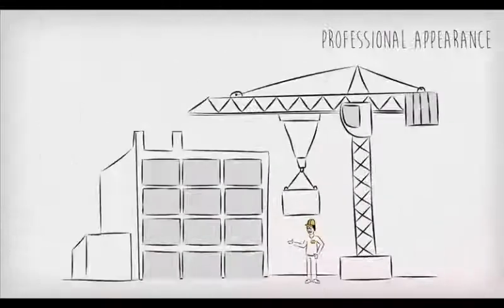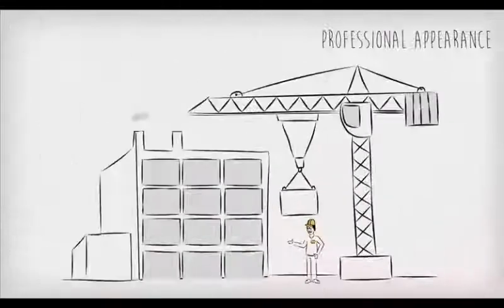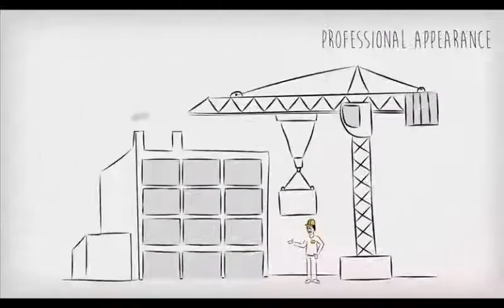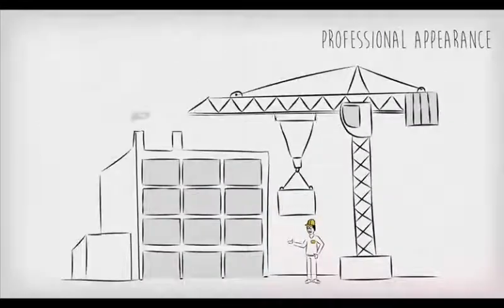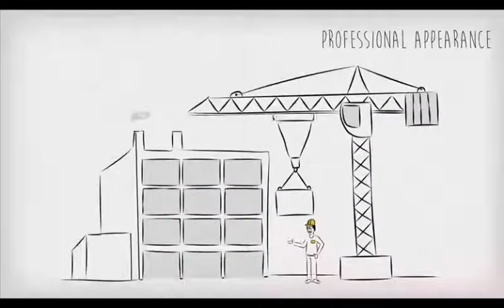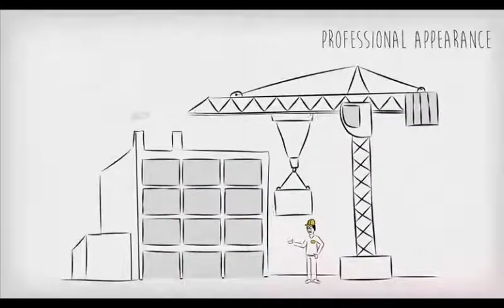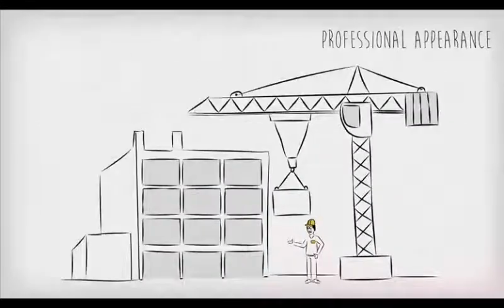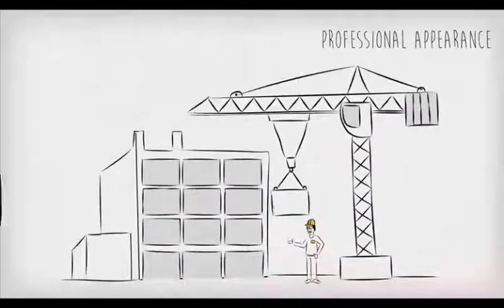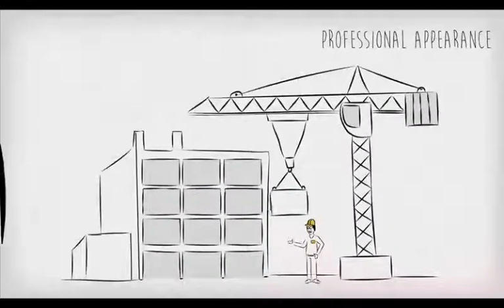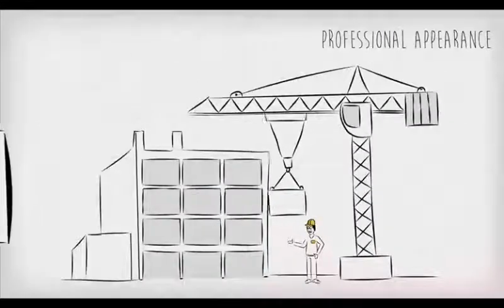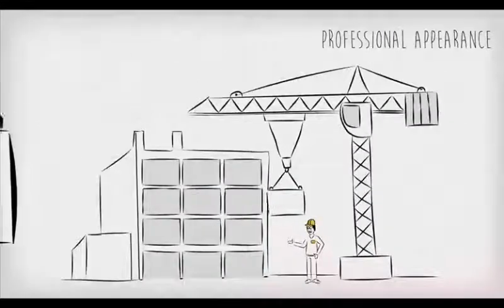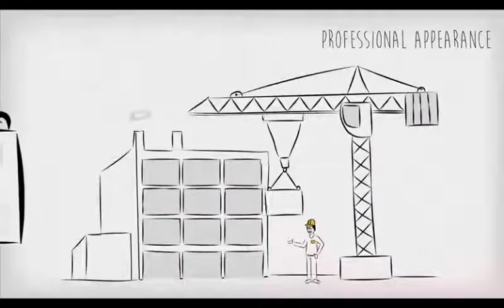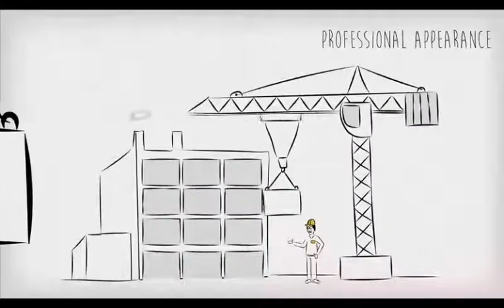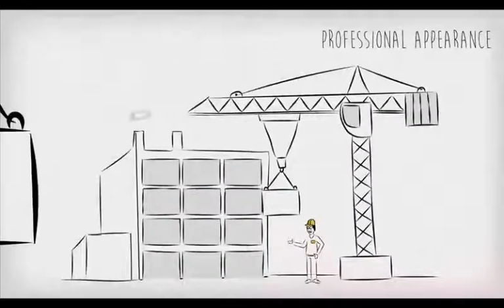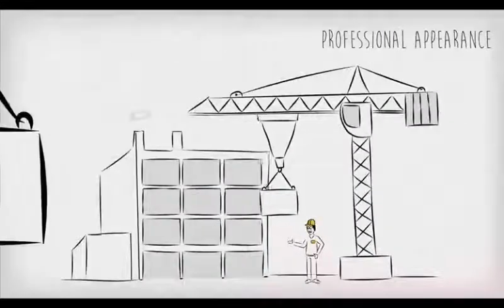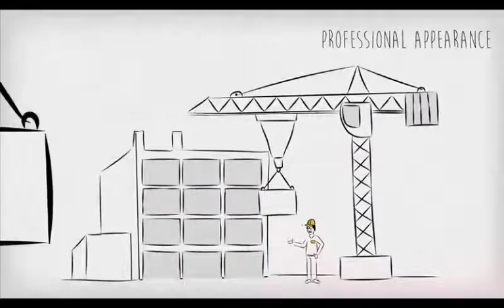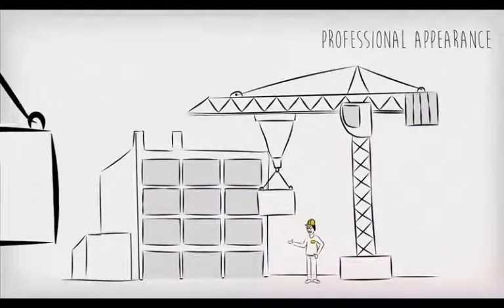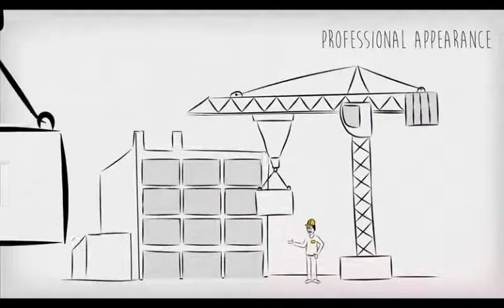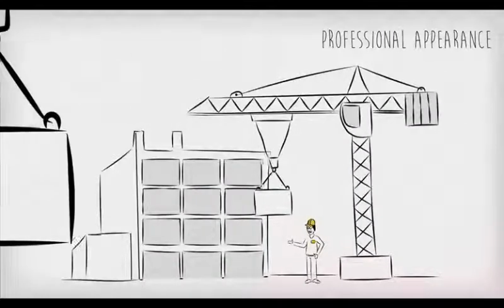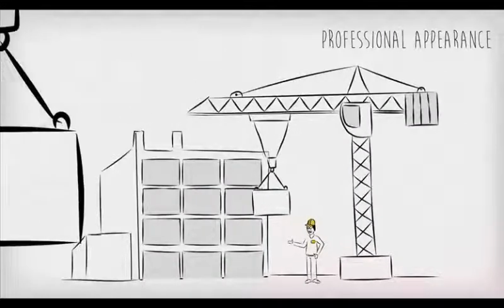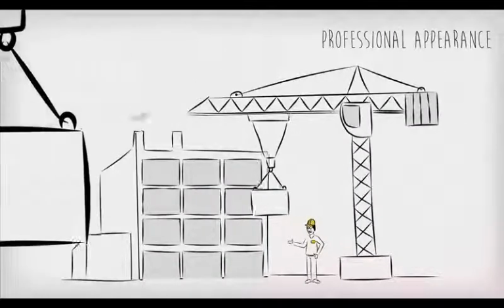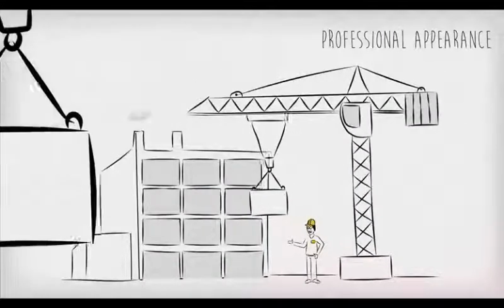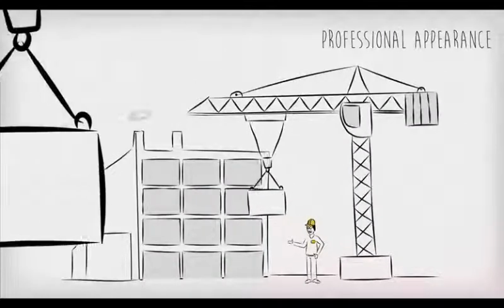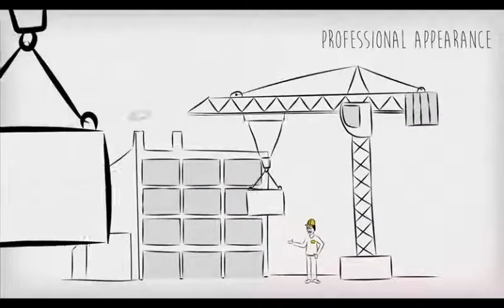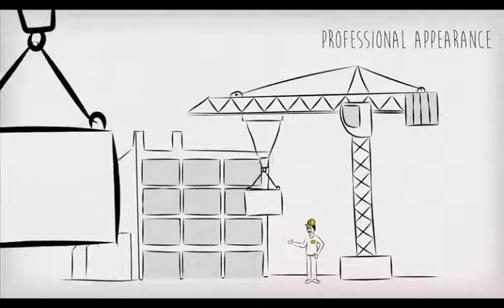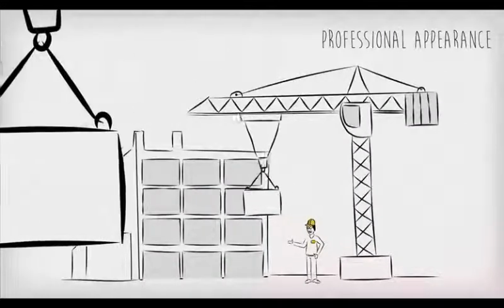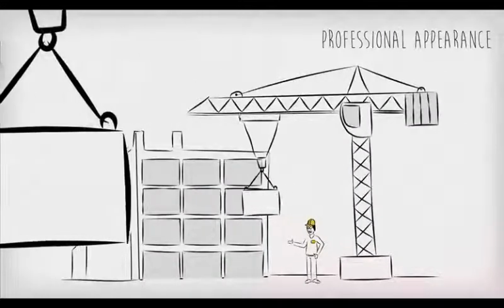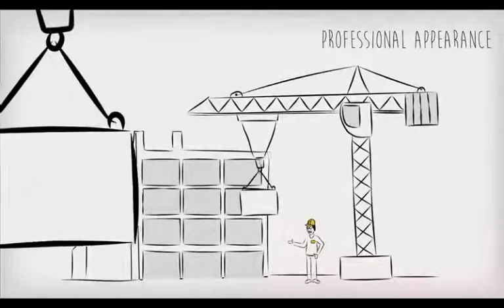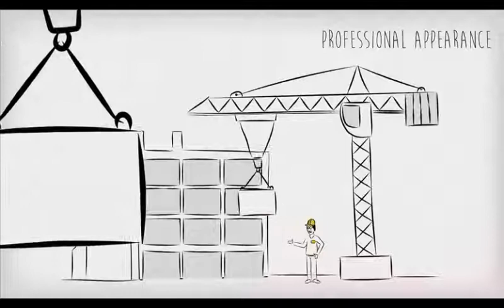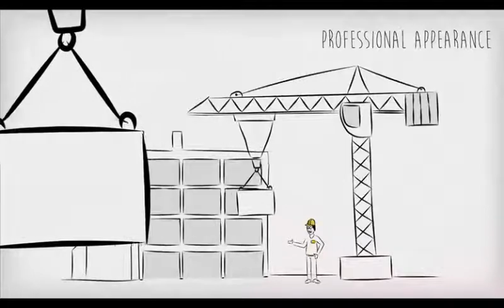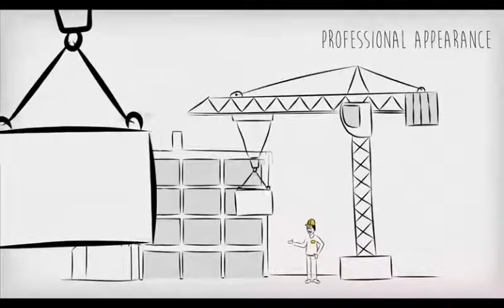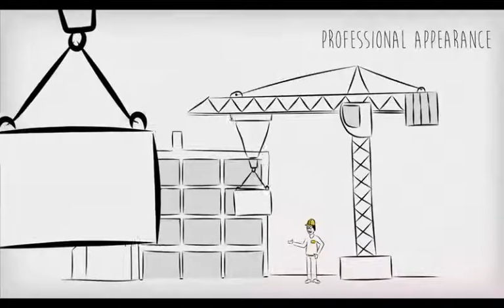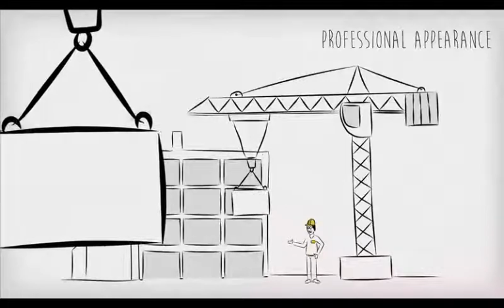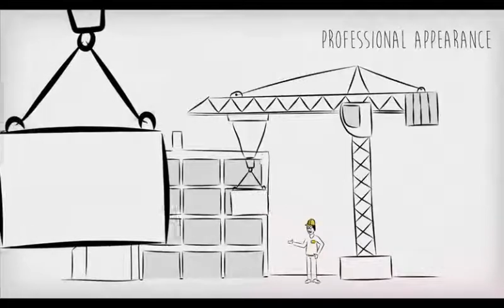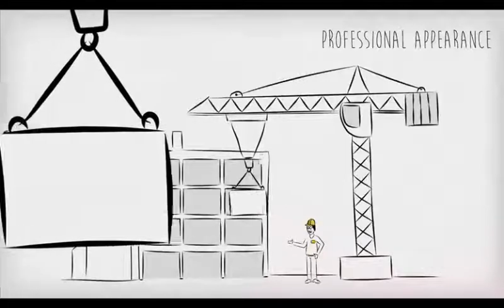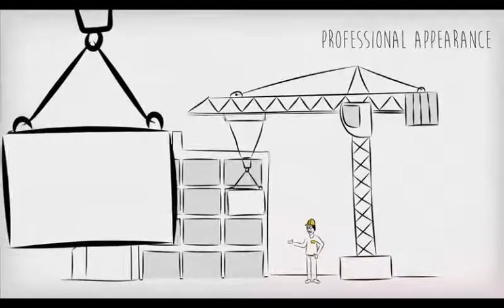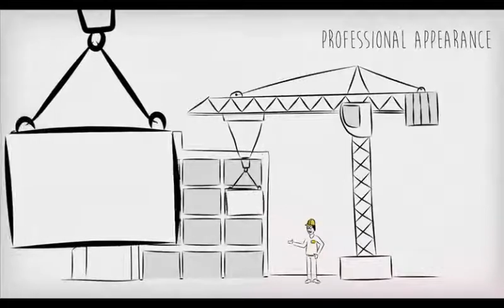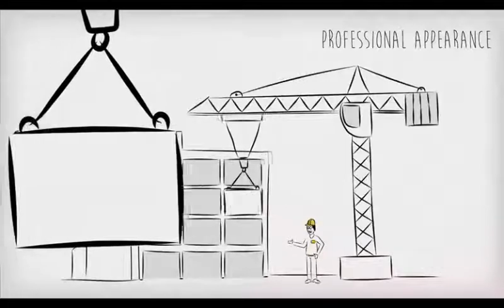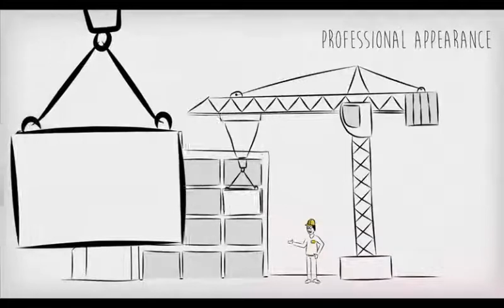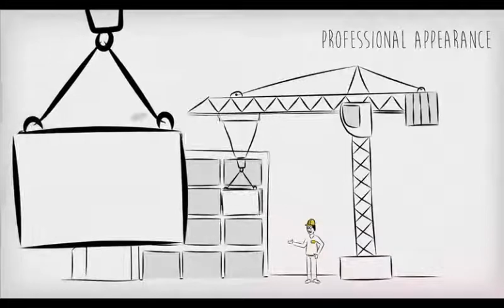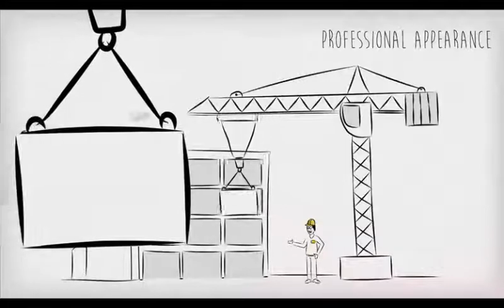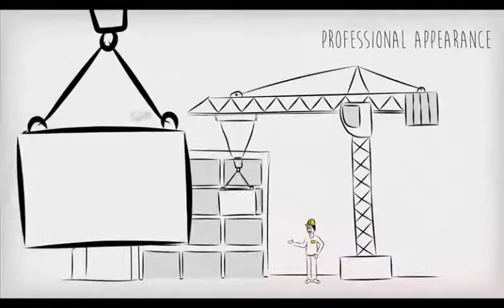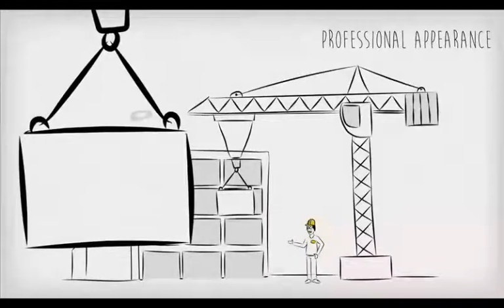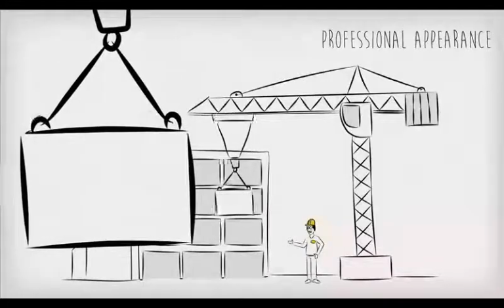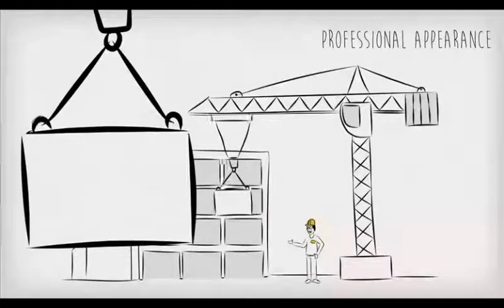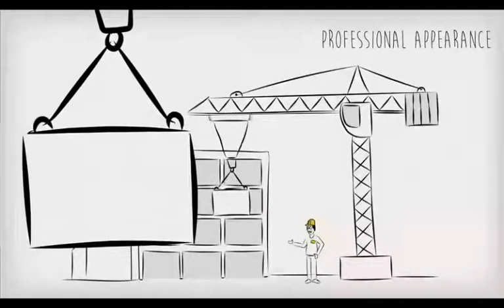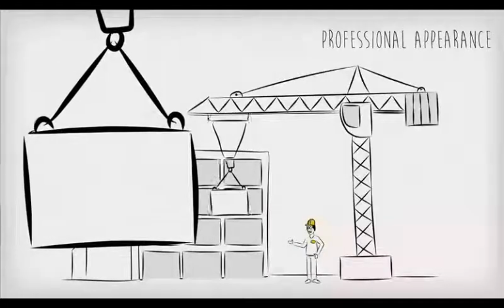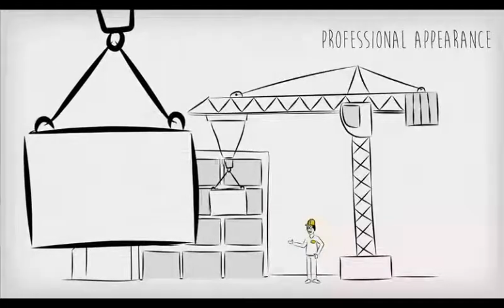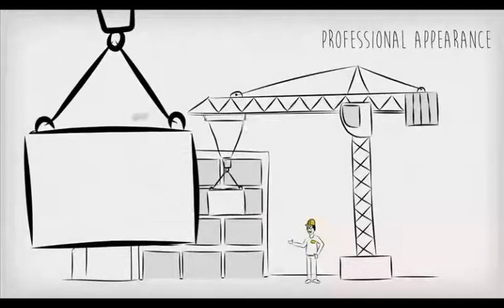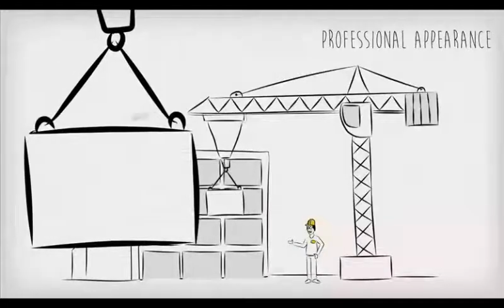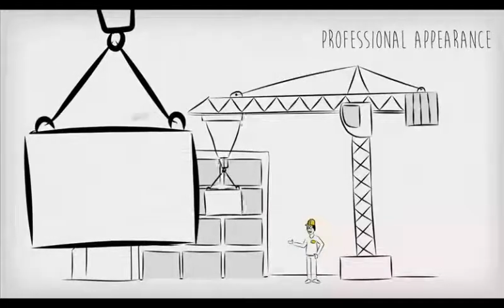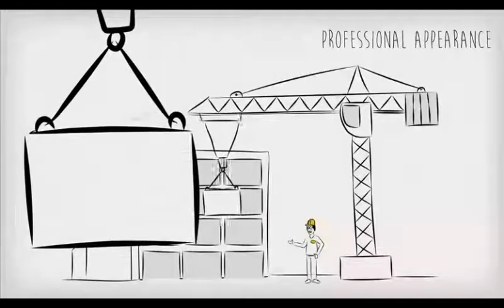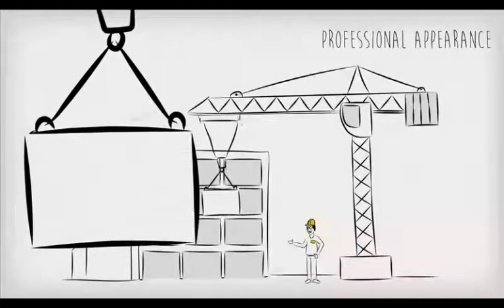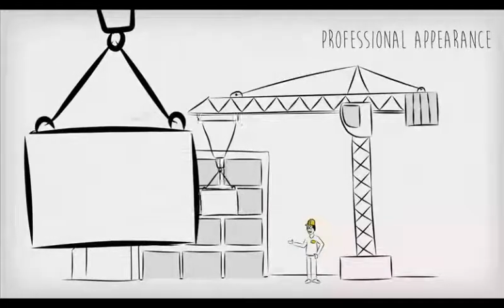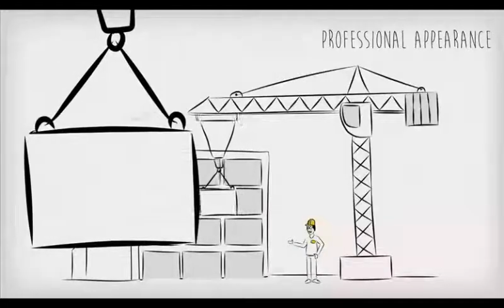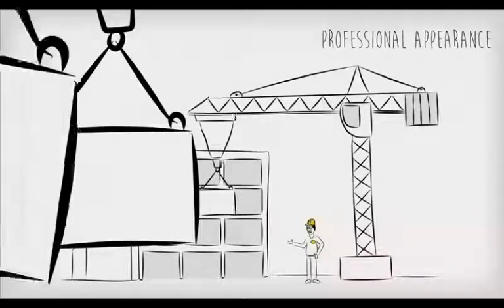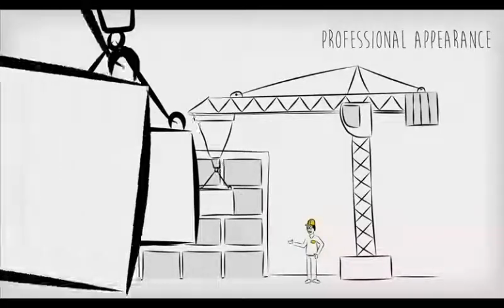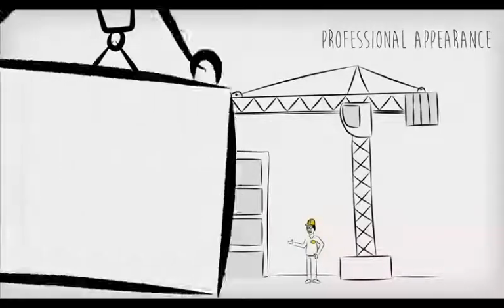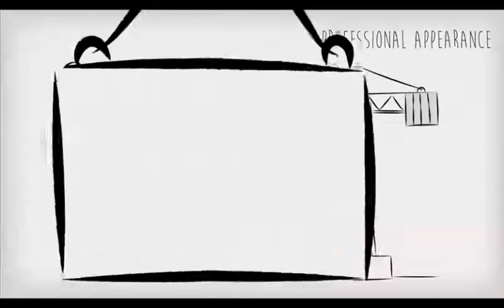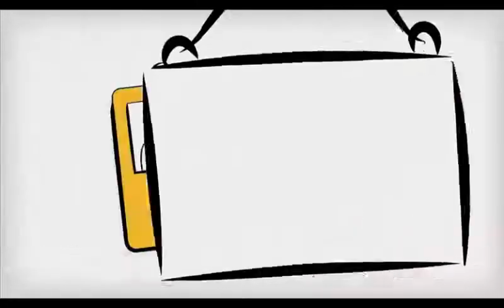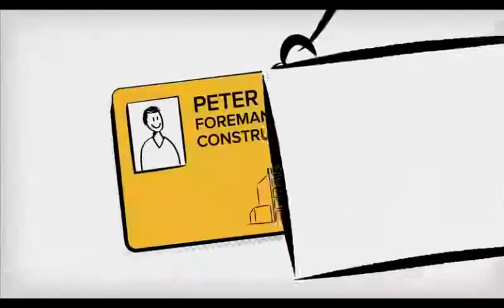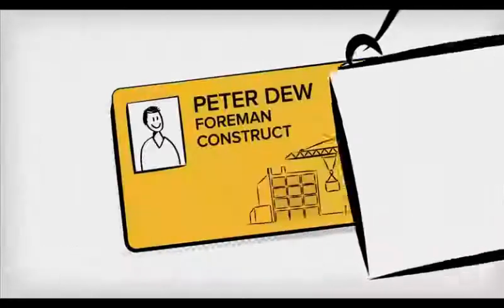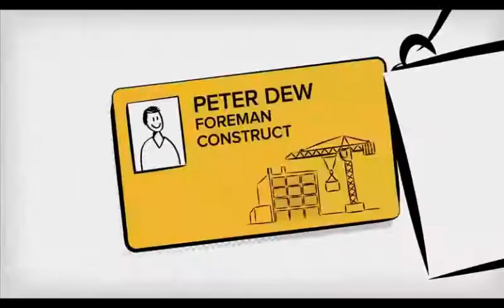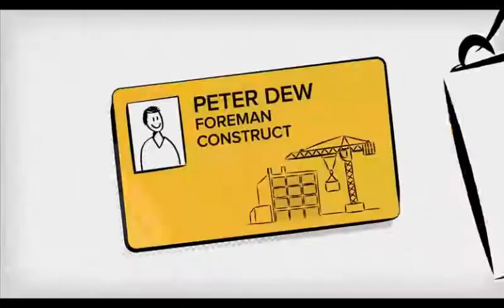New employee? Forget printer lead times. Badgie instantly prints your cards when you need them.